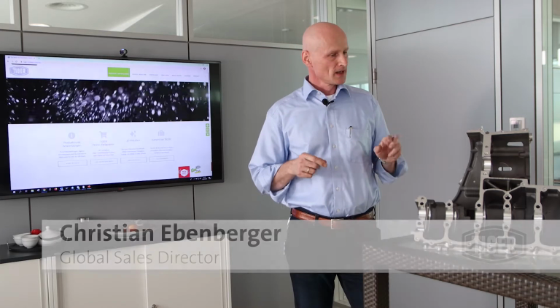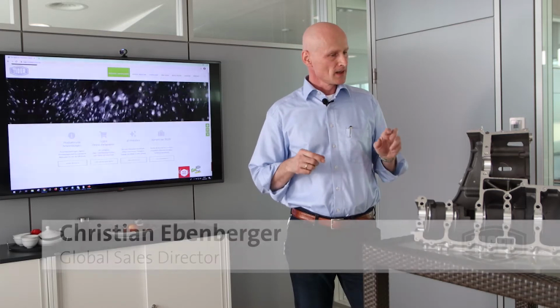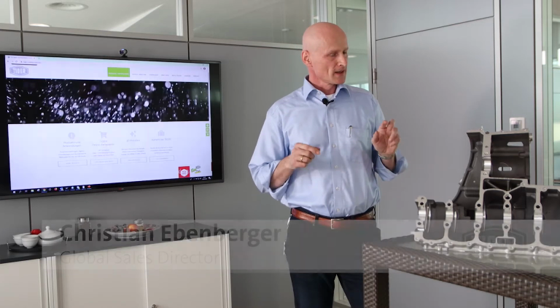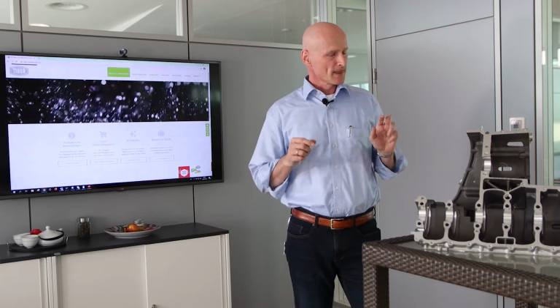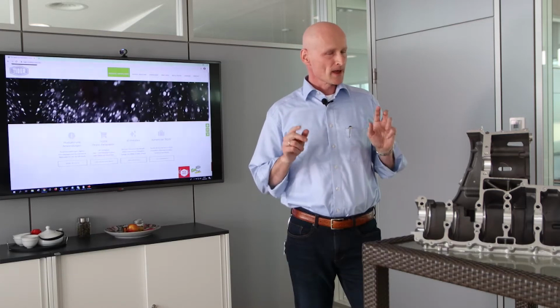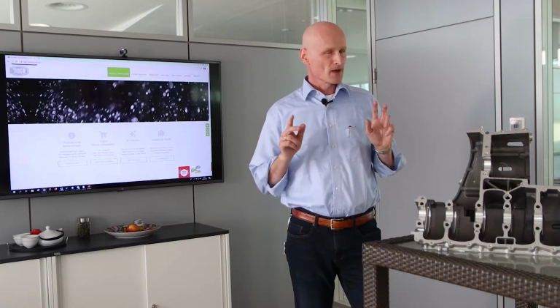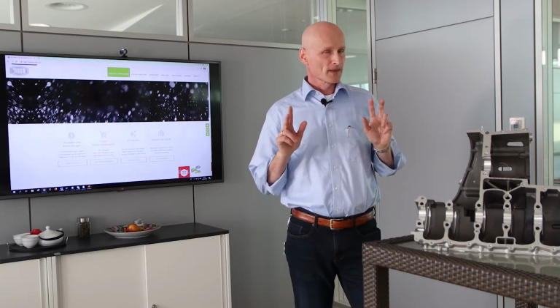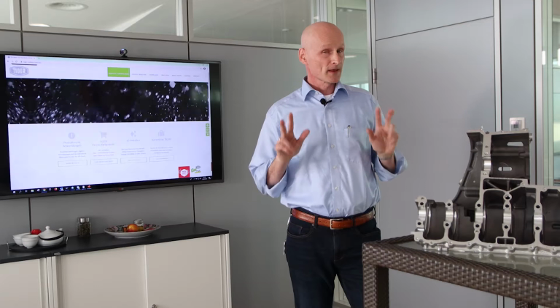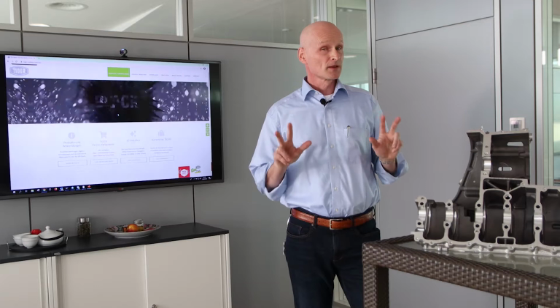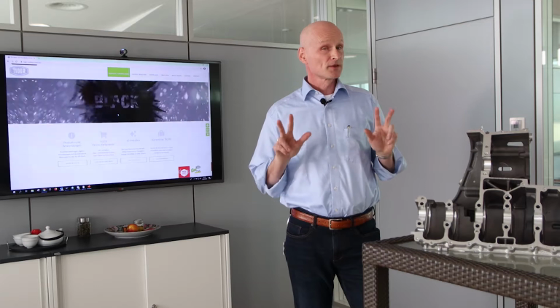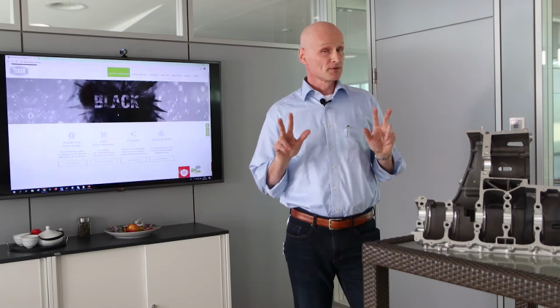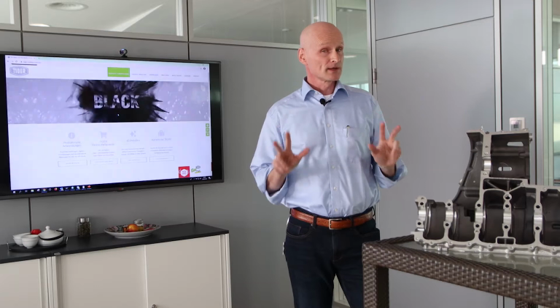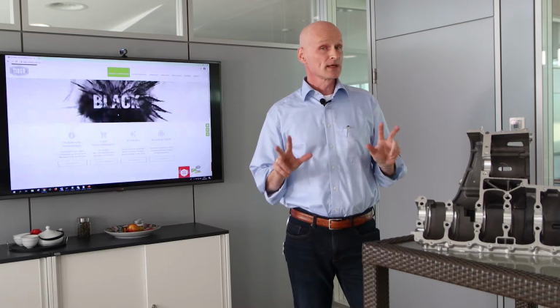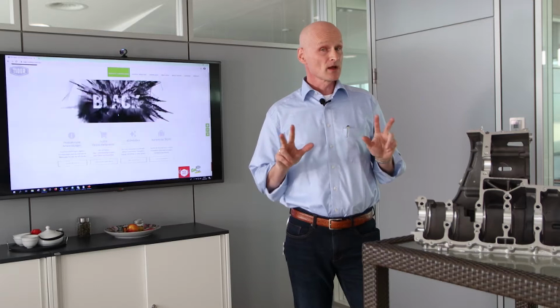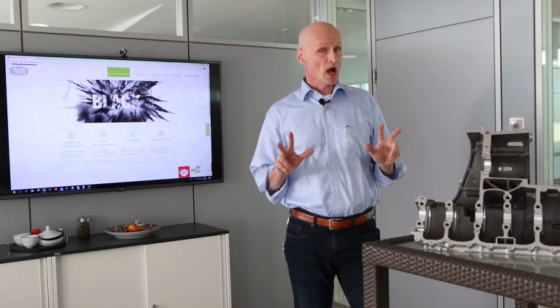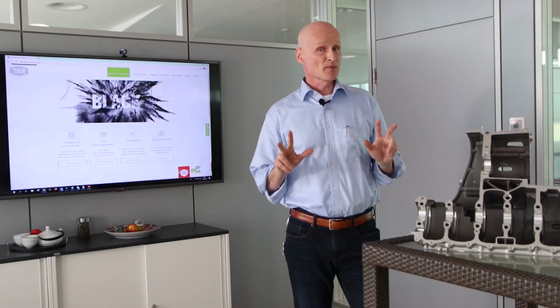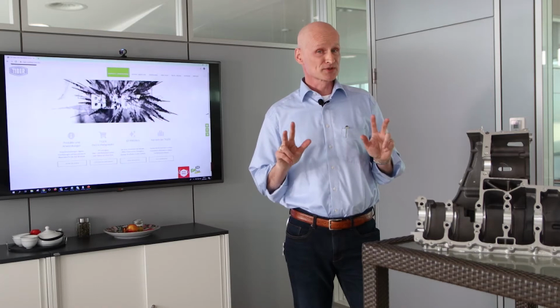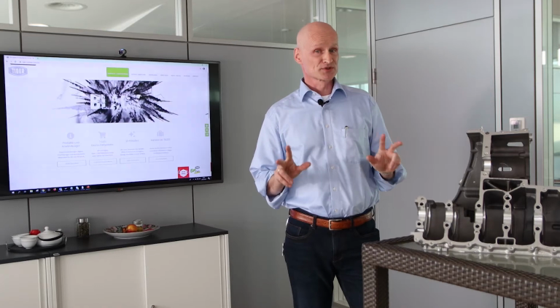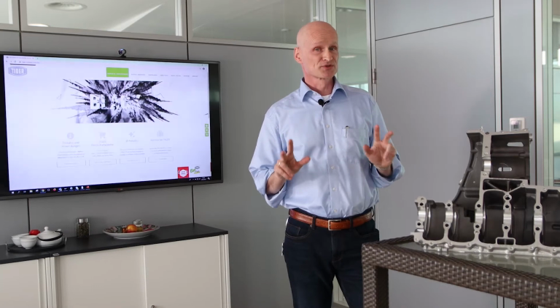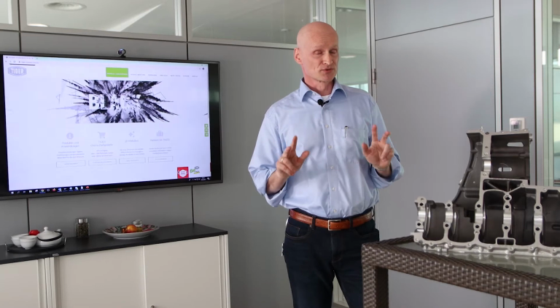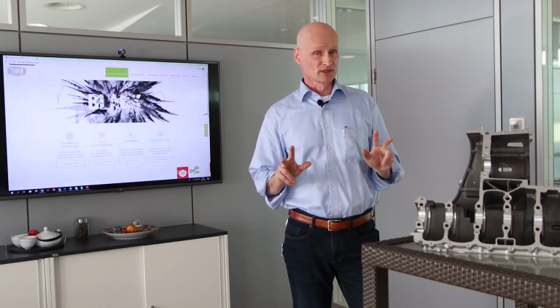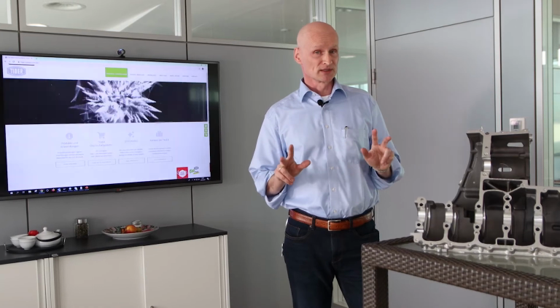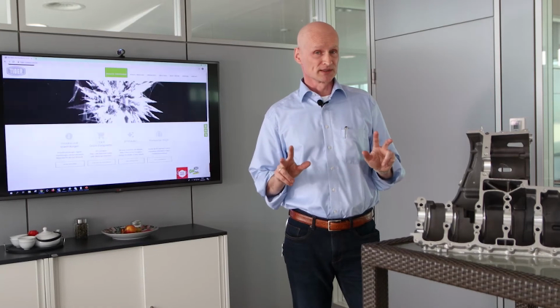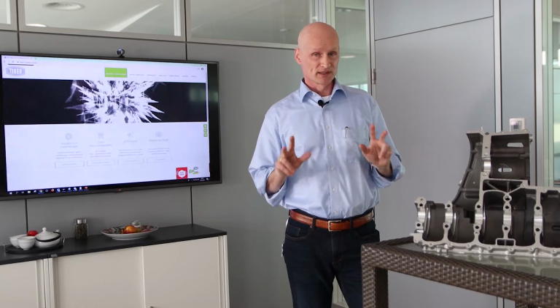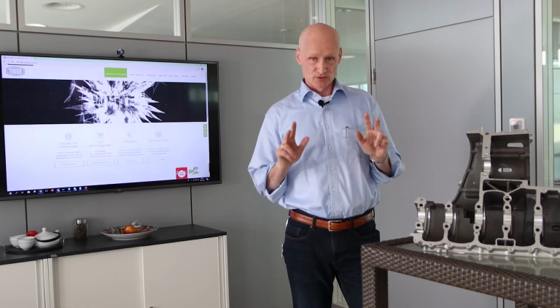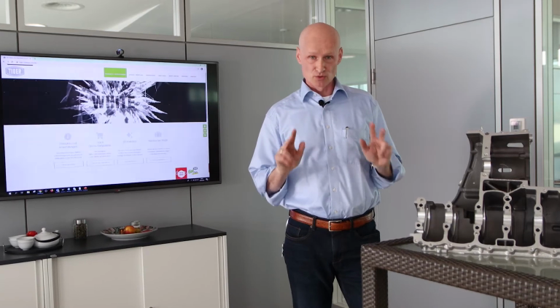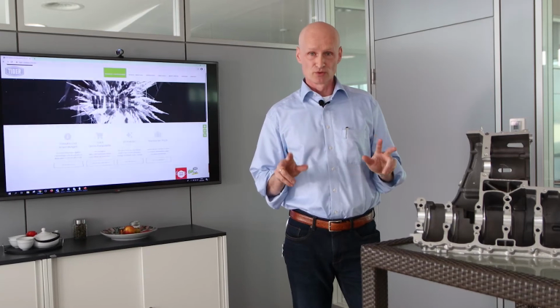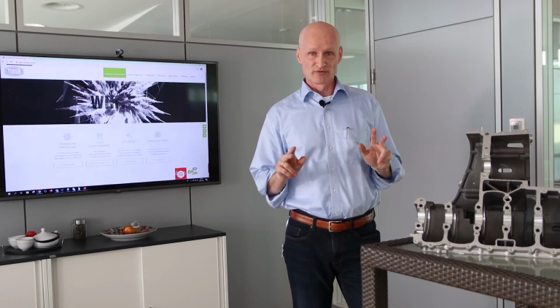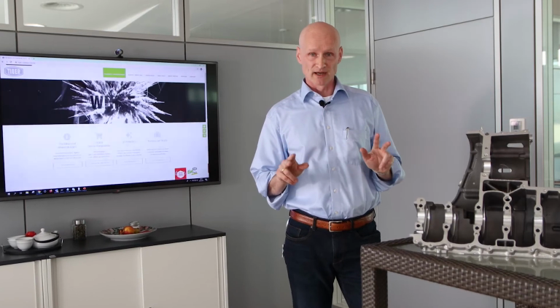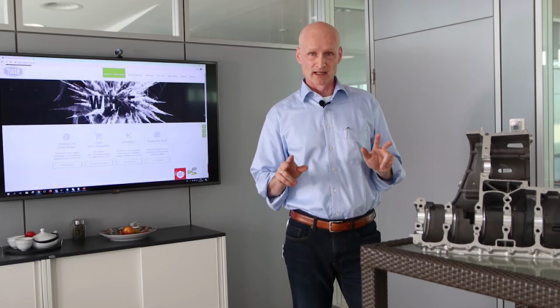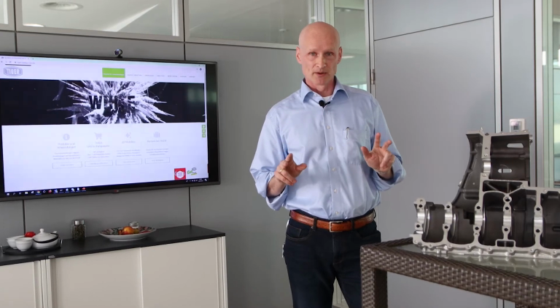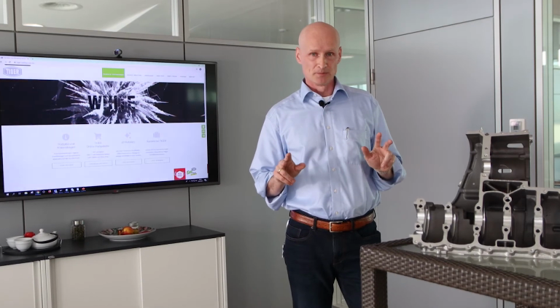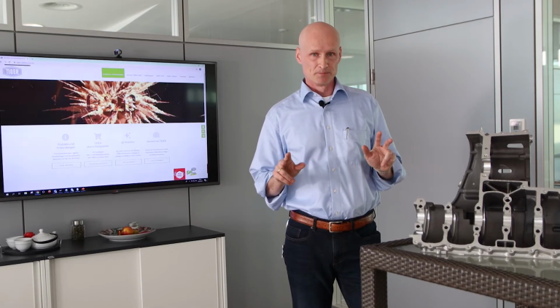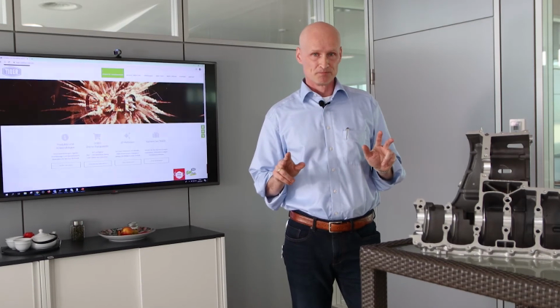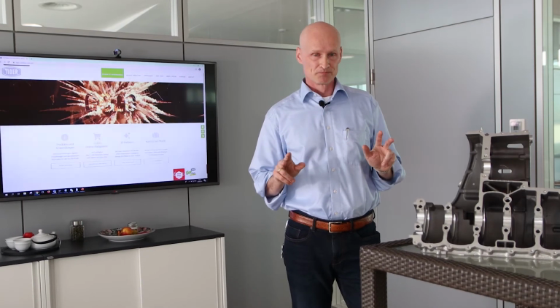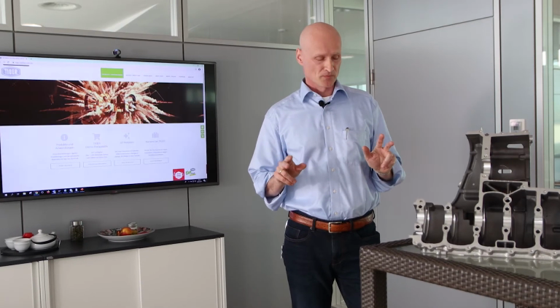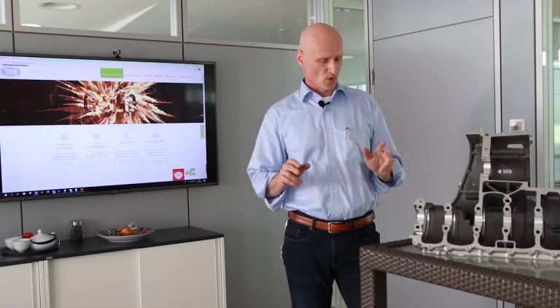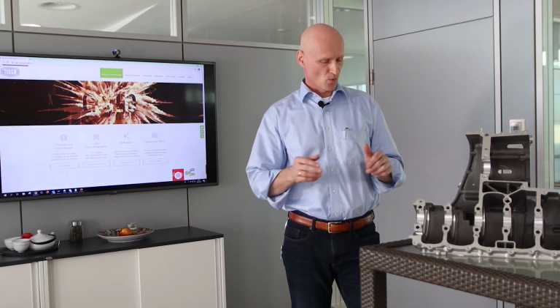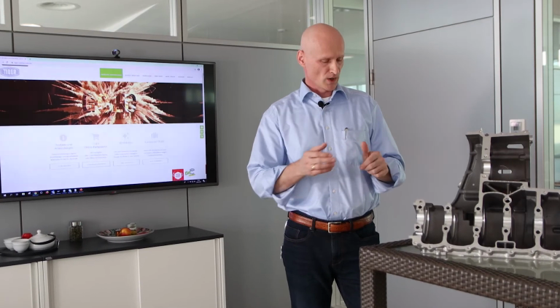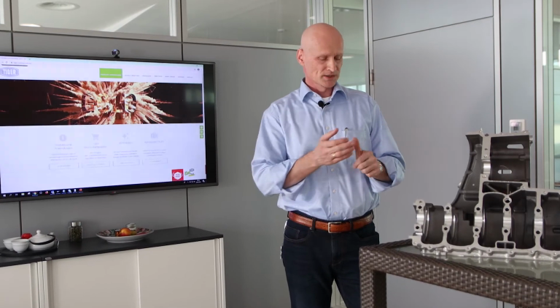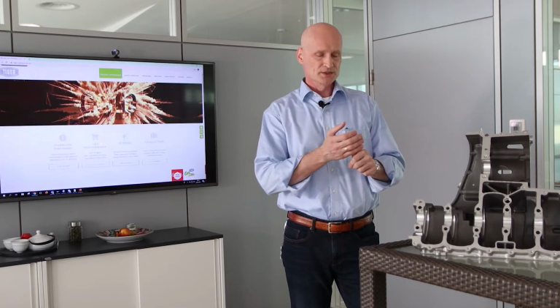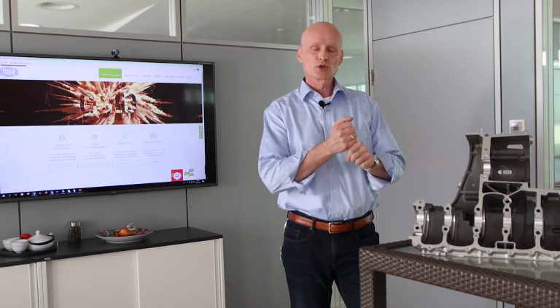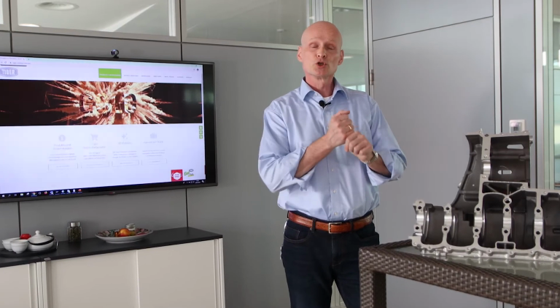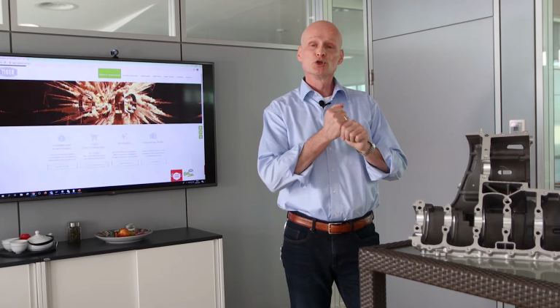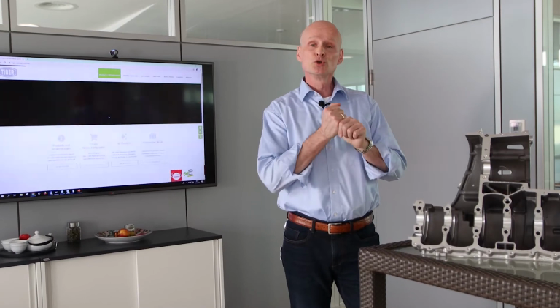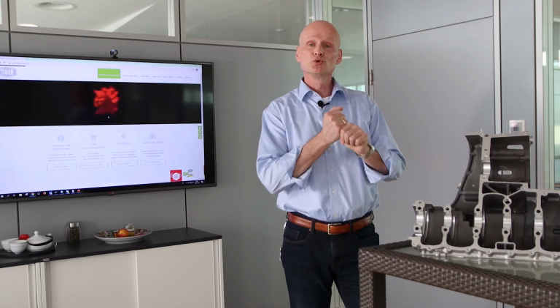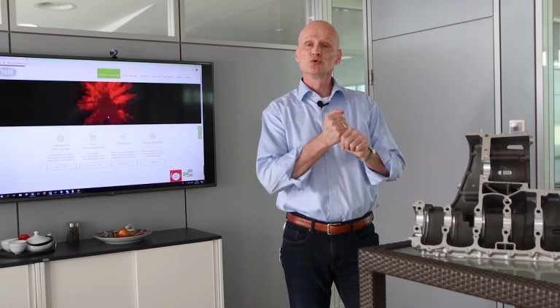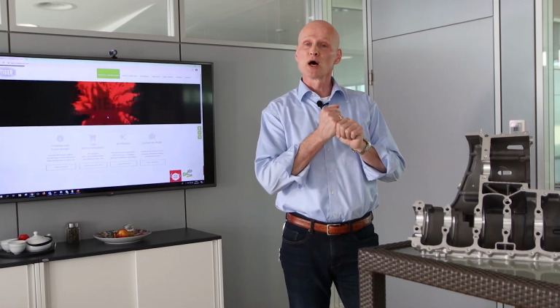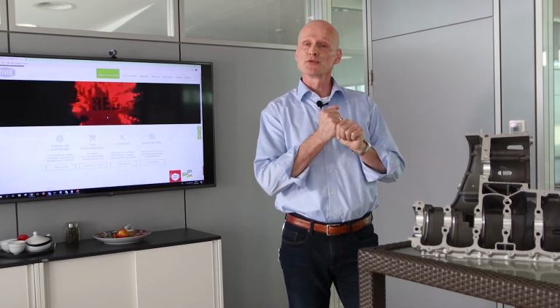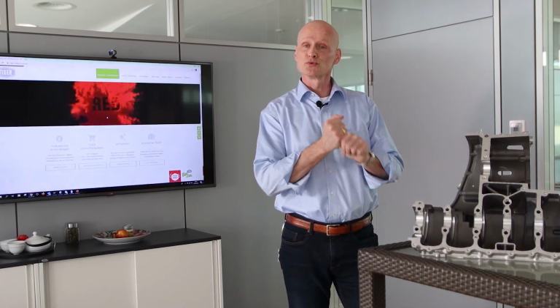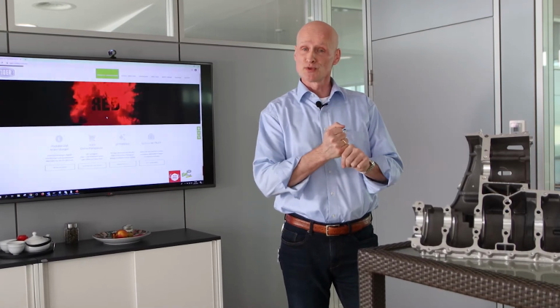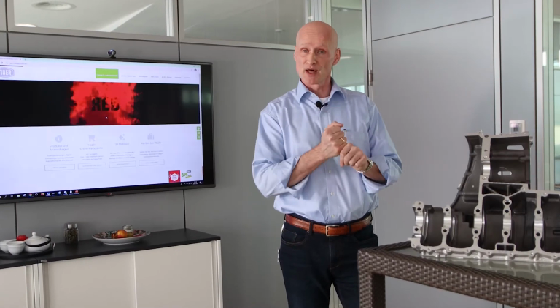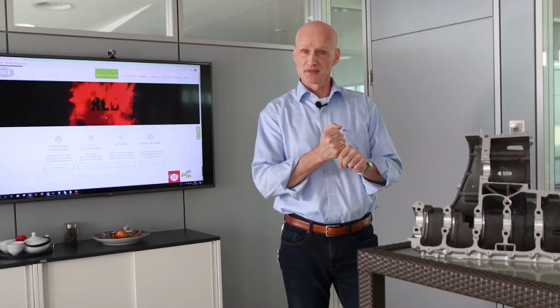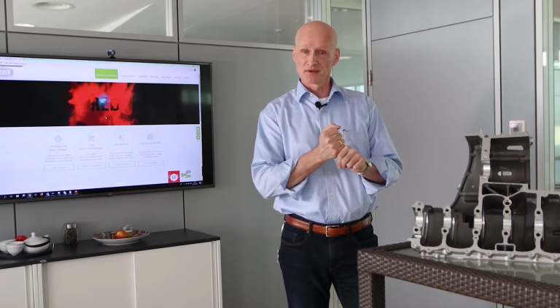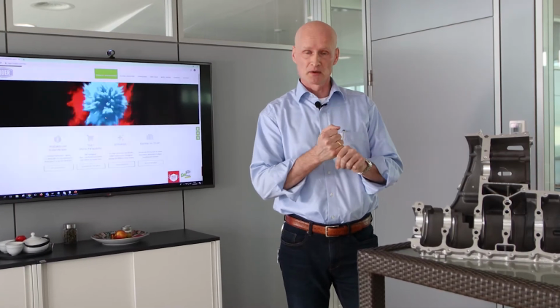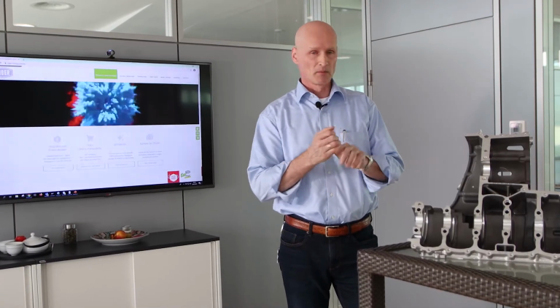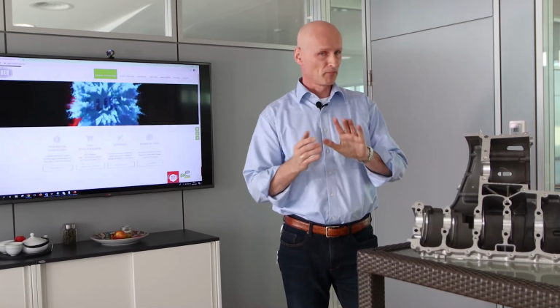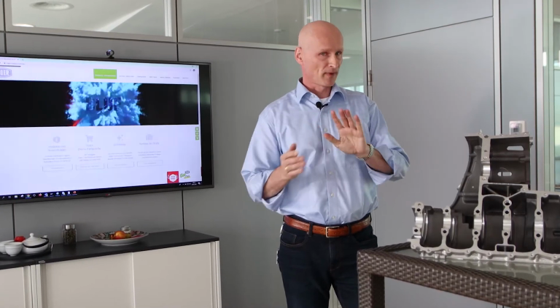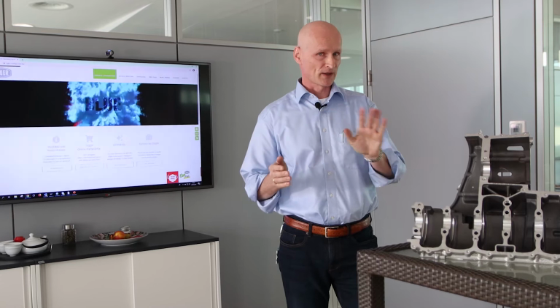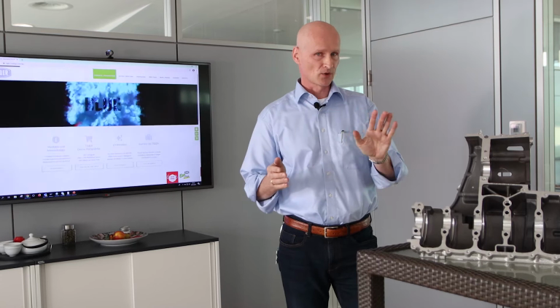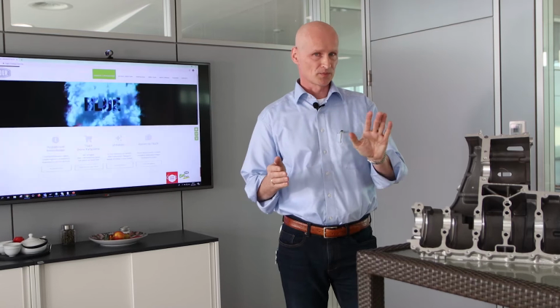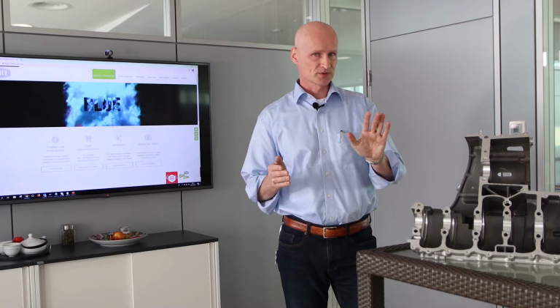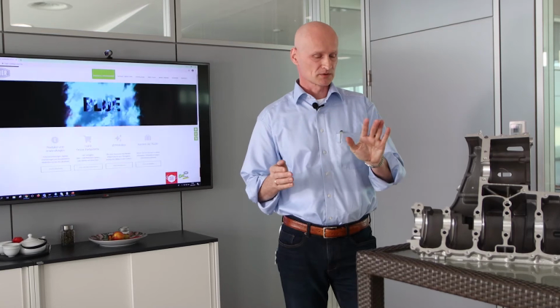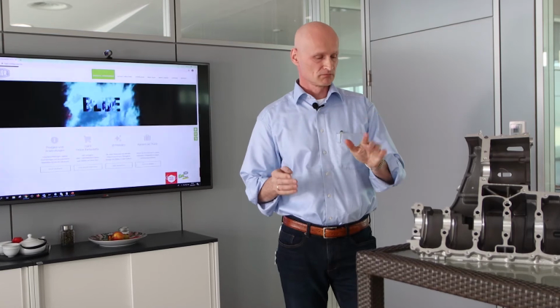Now there are three options really that you could follow. One is you do nothing — bad option.